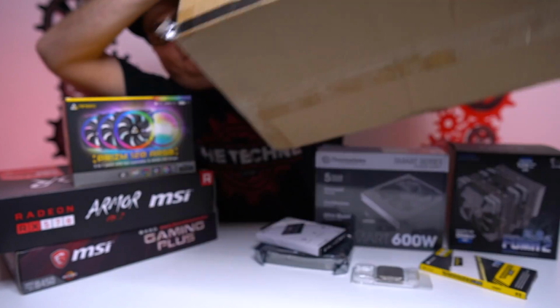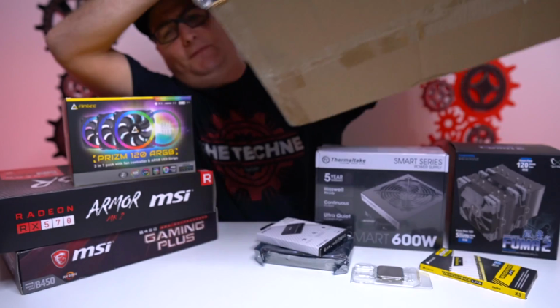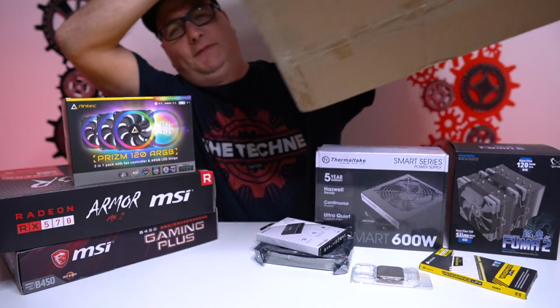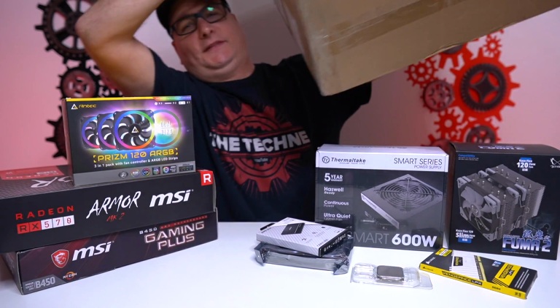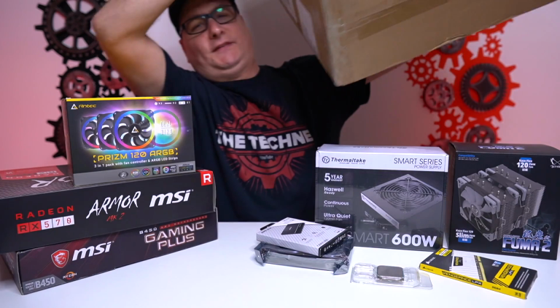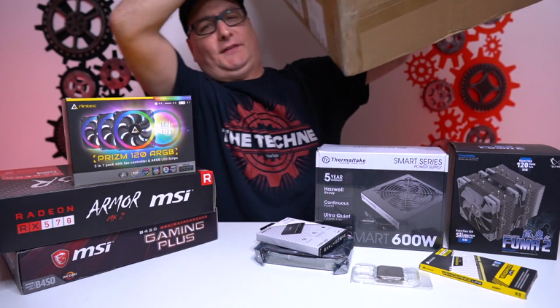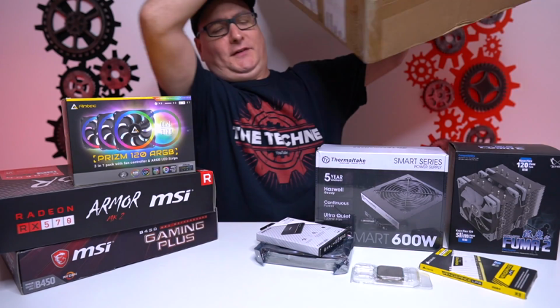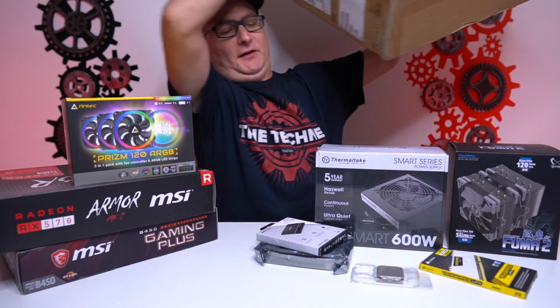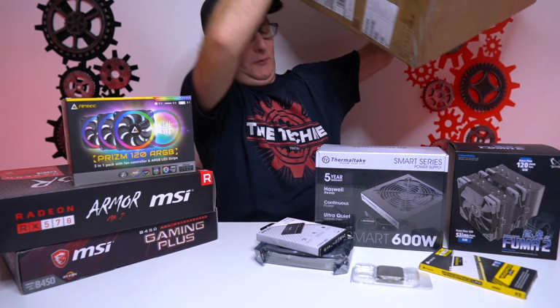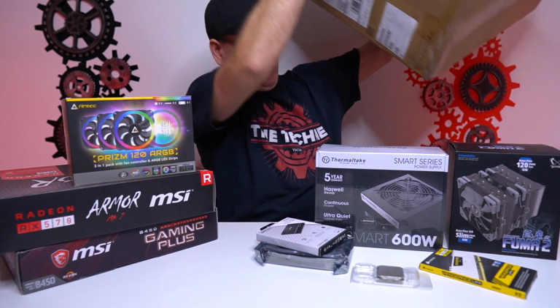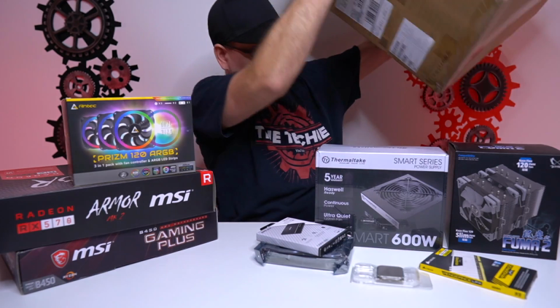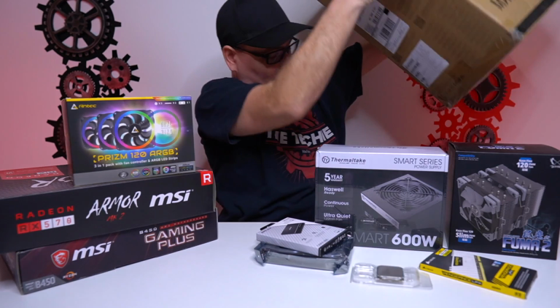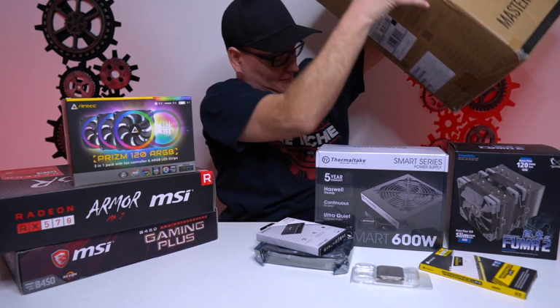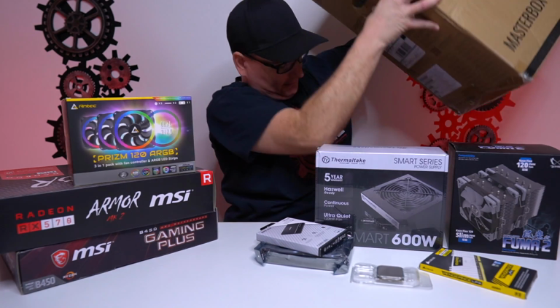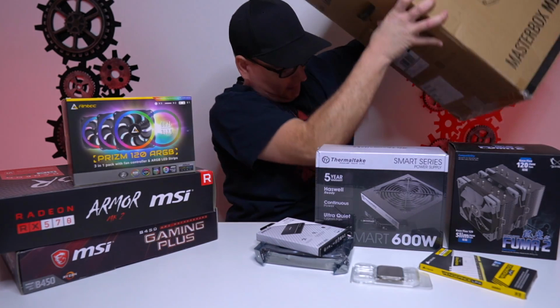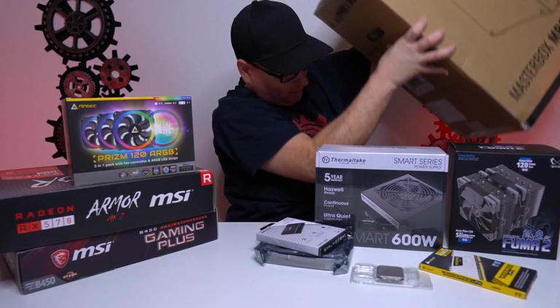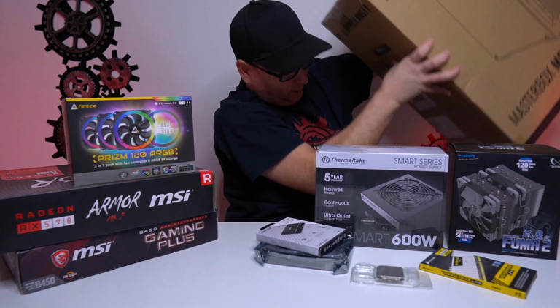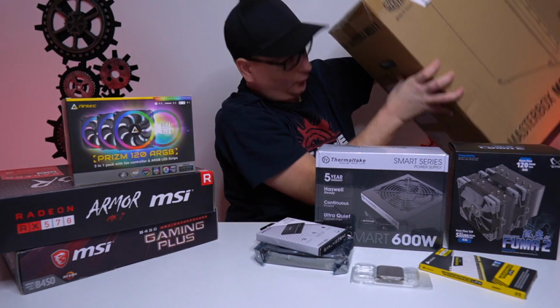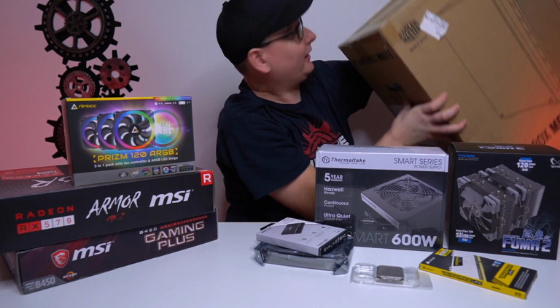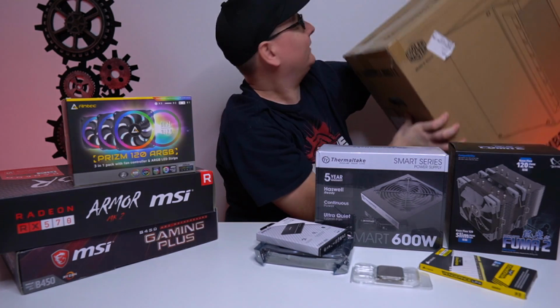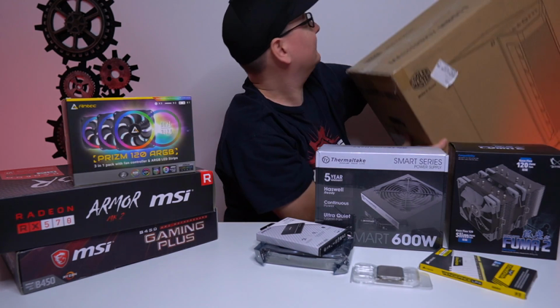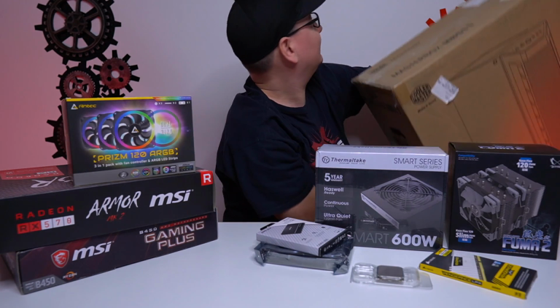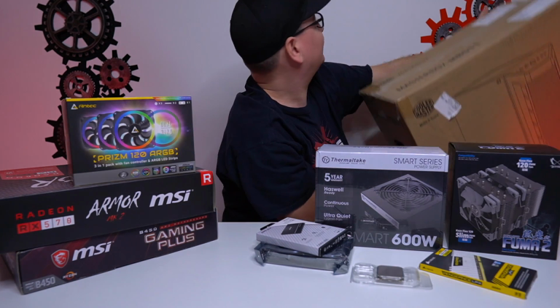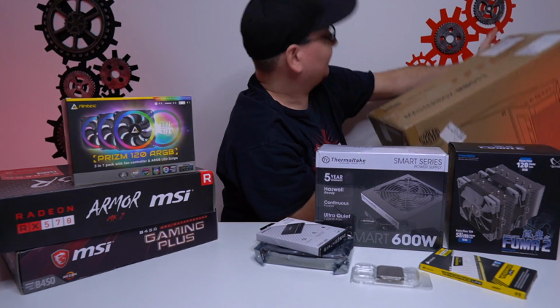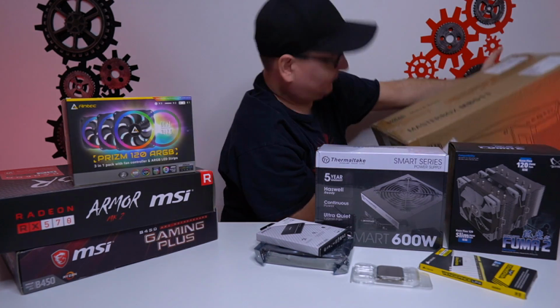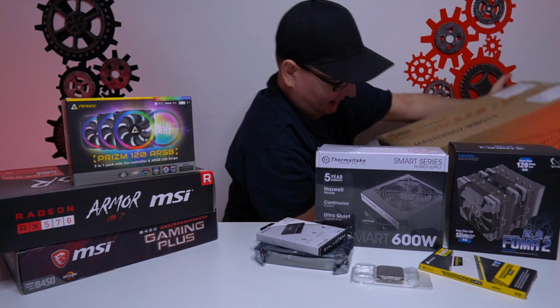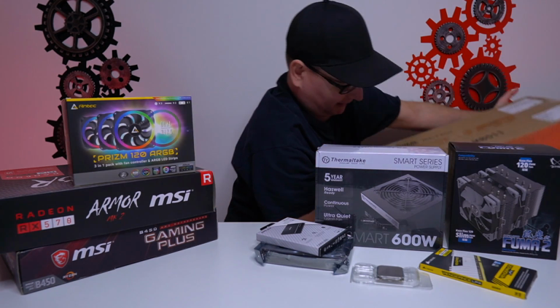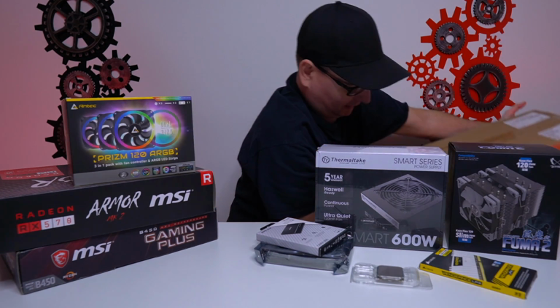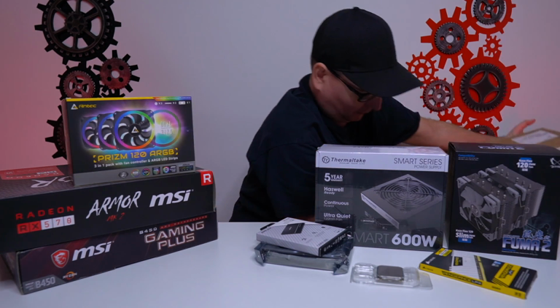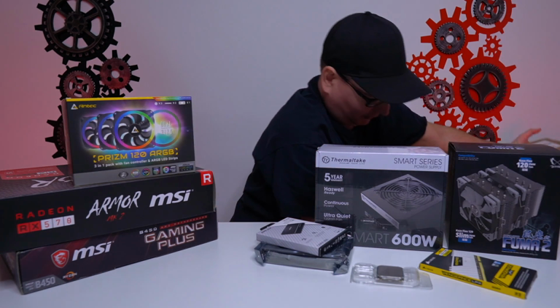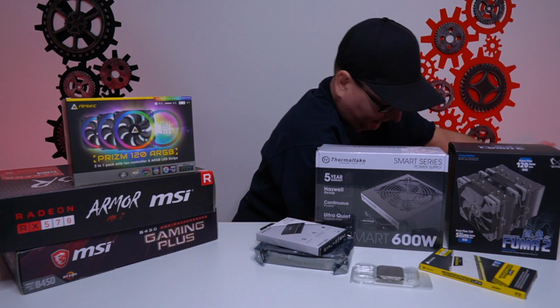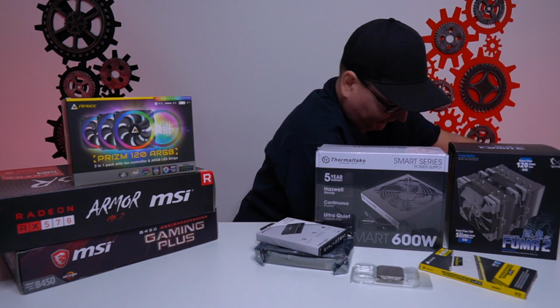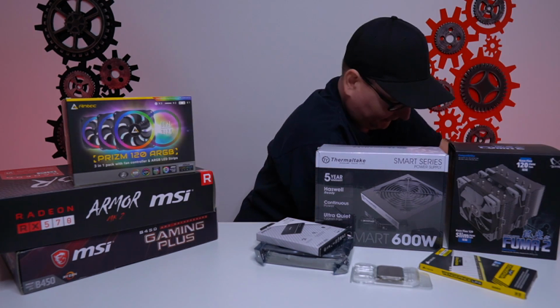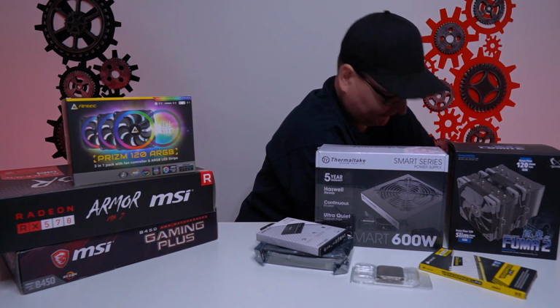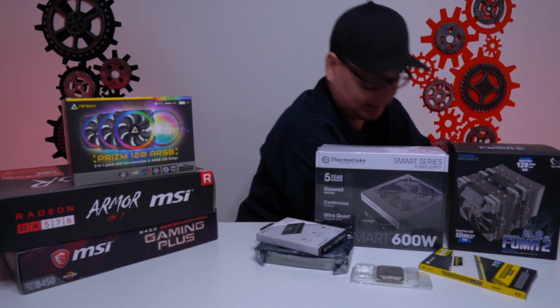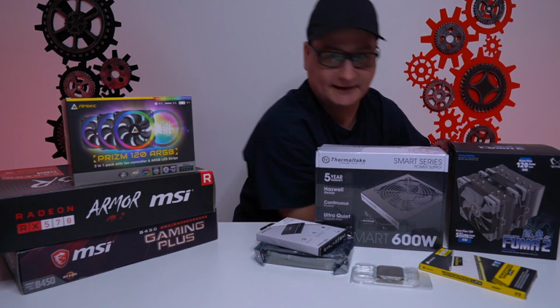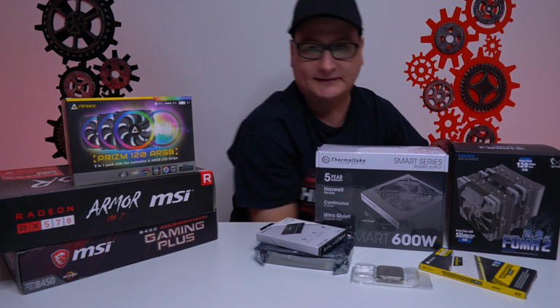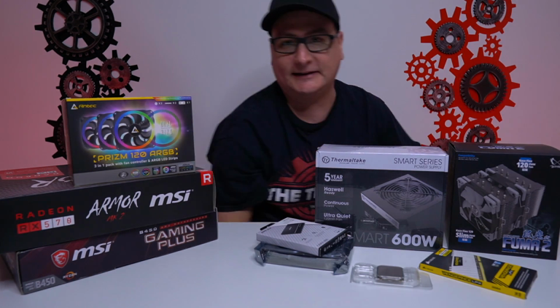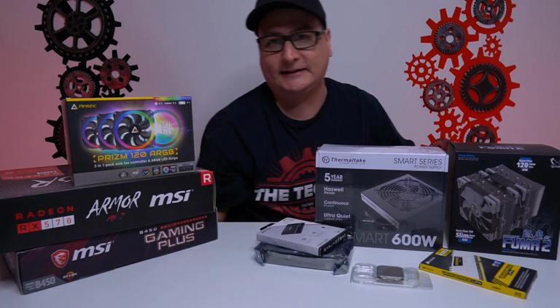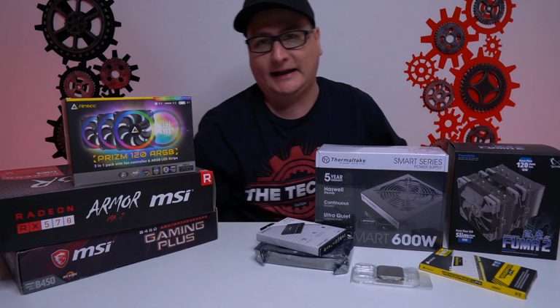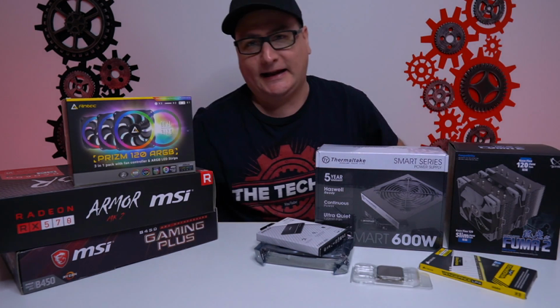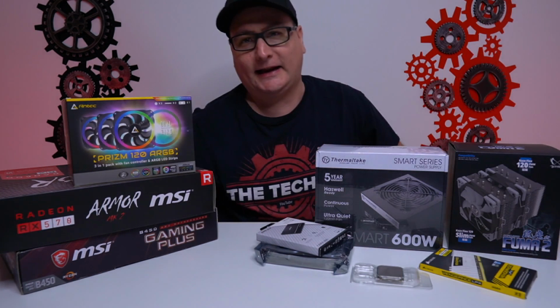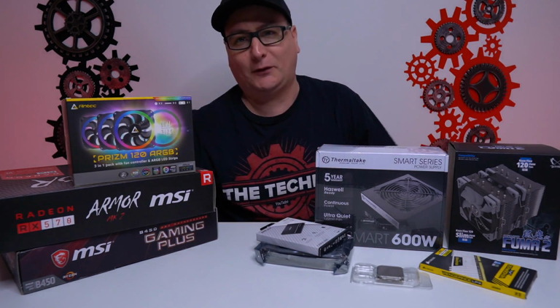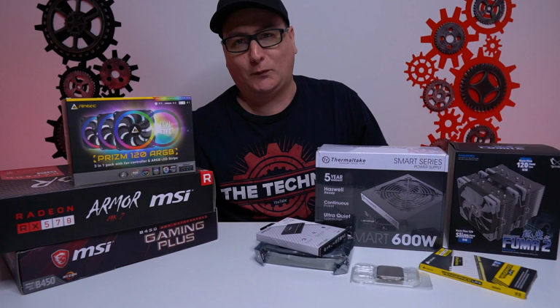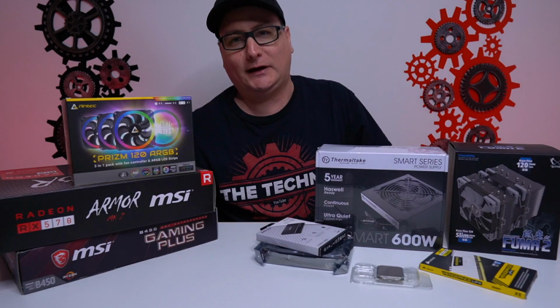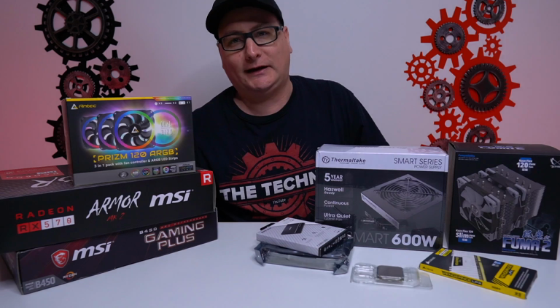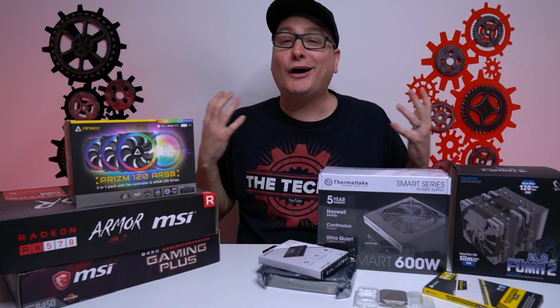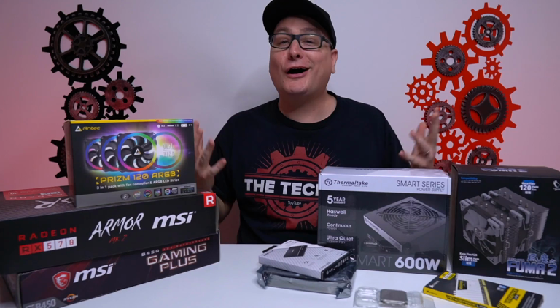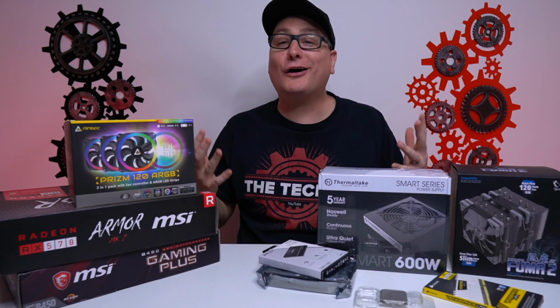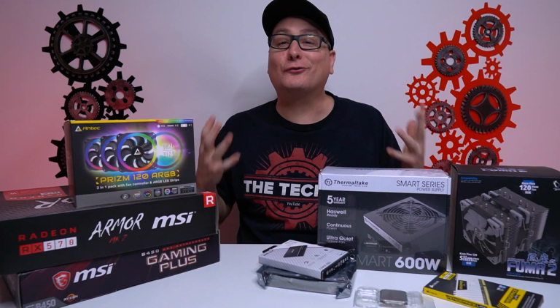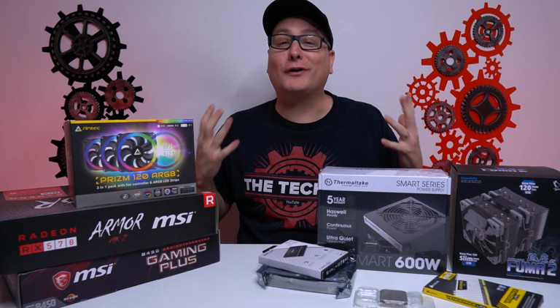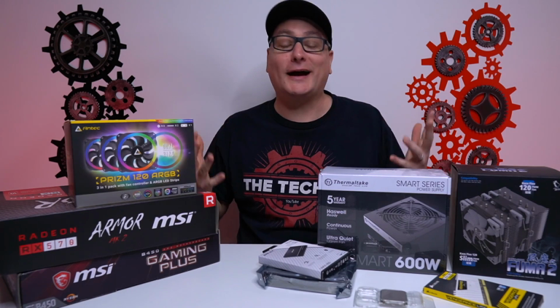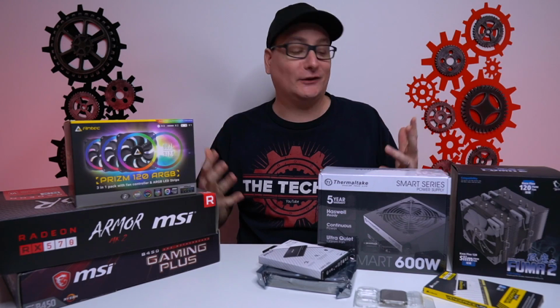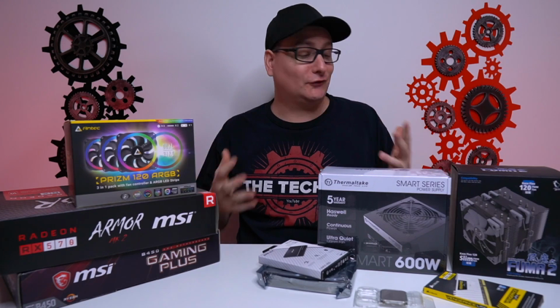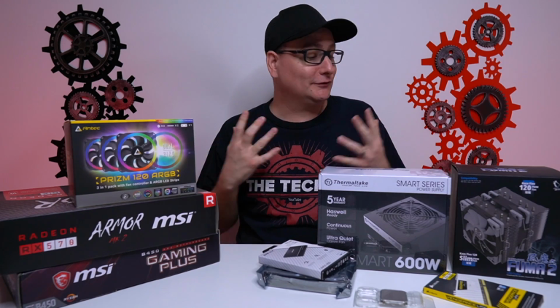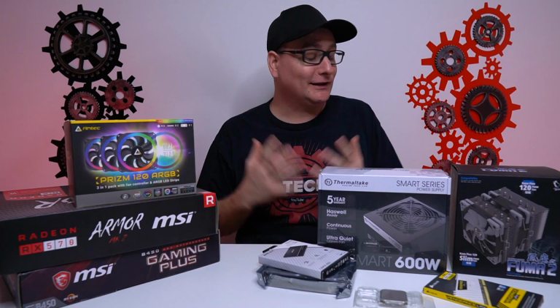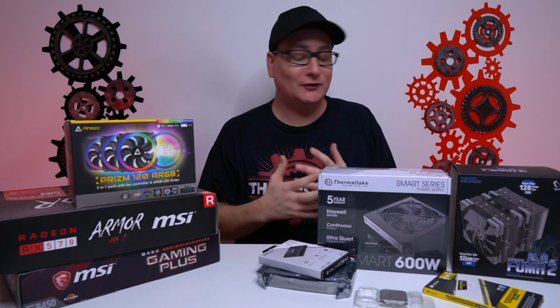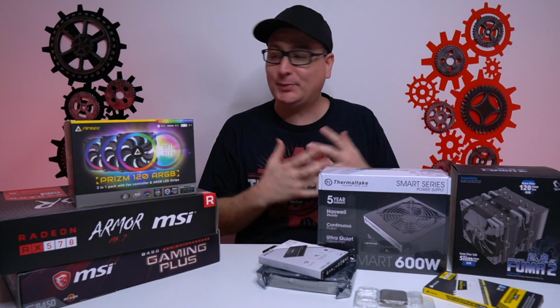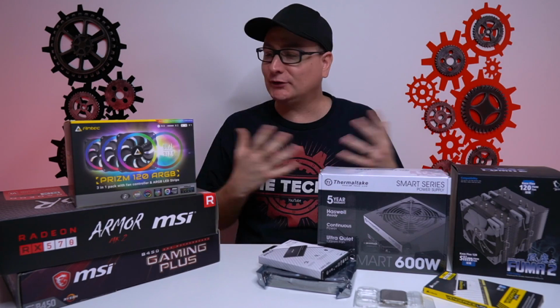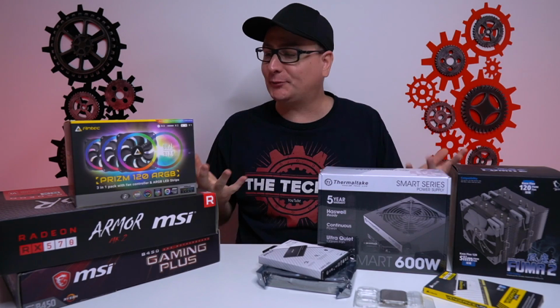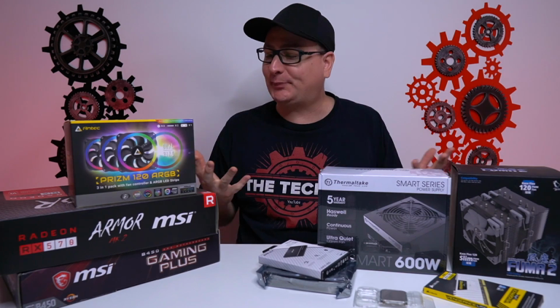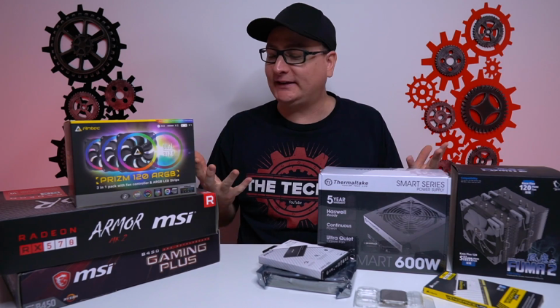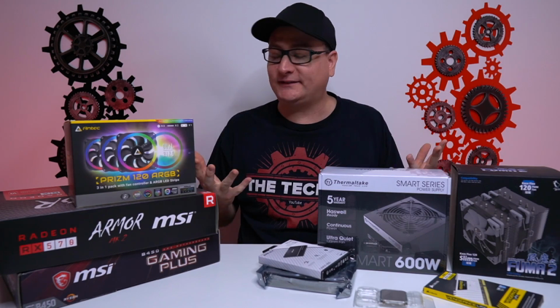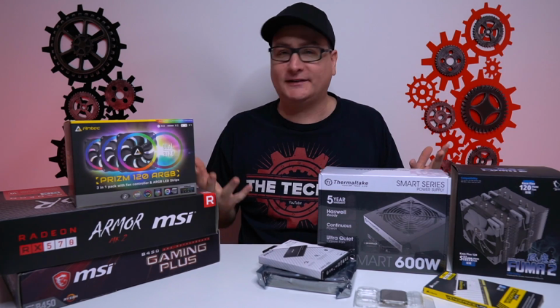This isn't going to work. Oh boy, this is not going to work here. Let's get that out of the way. All right, so let's build a PC.